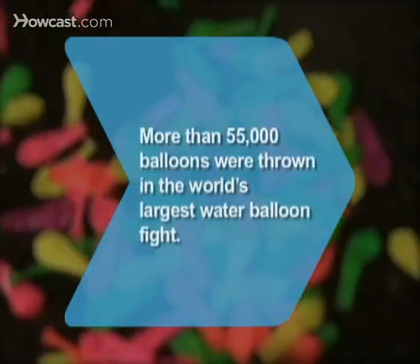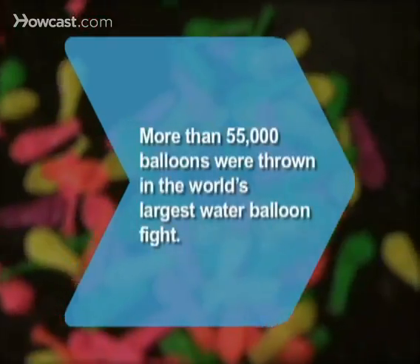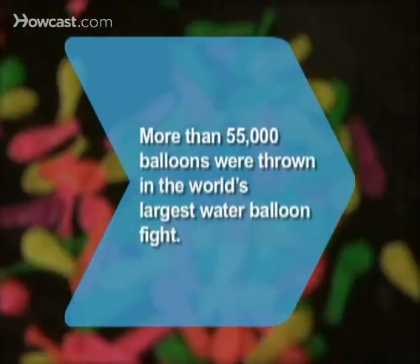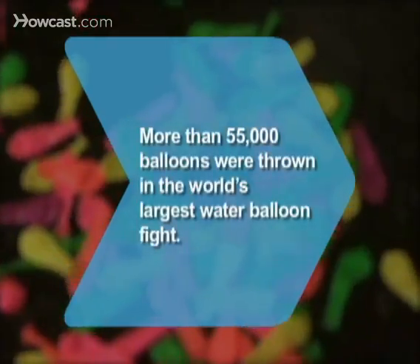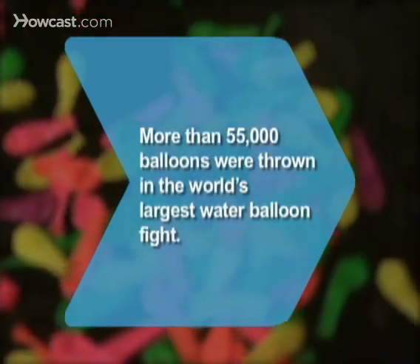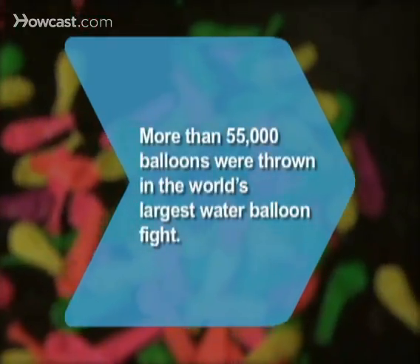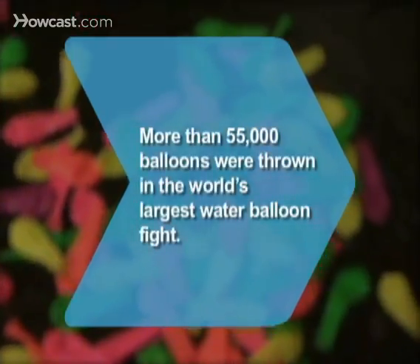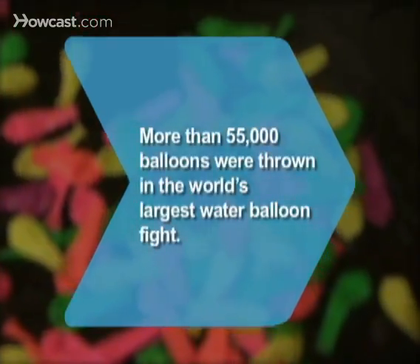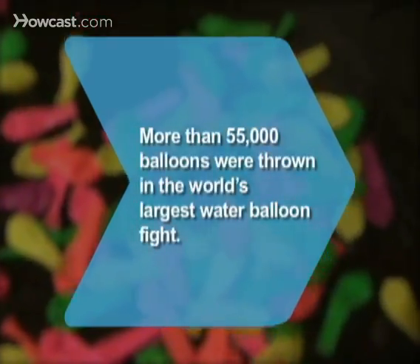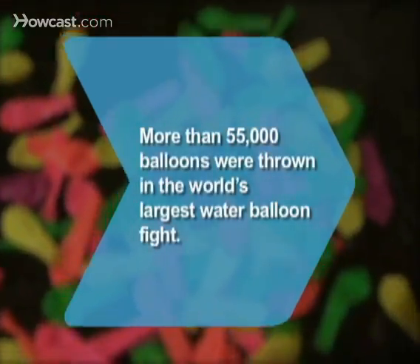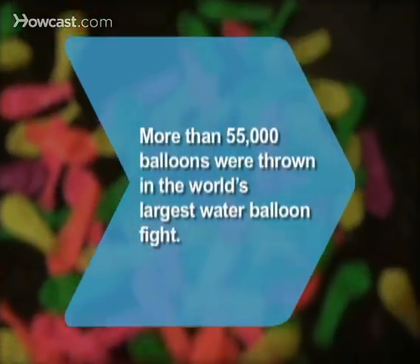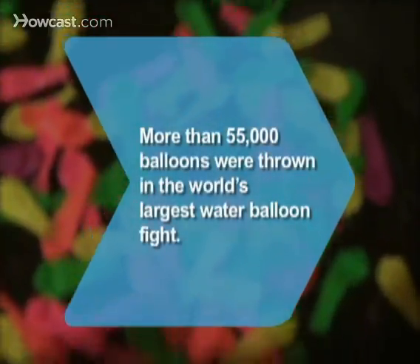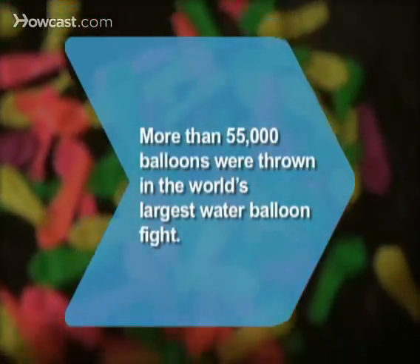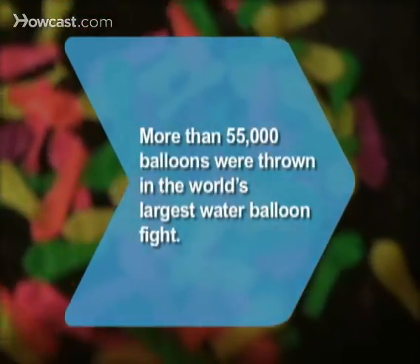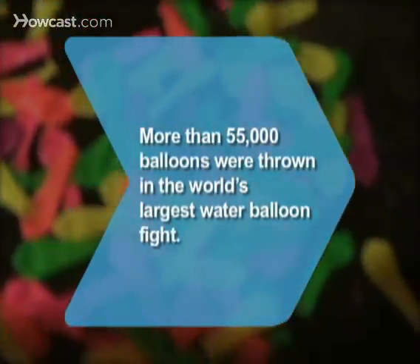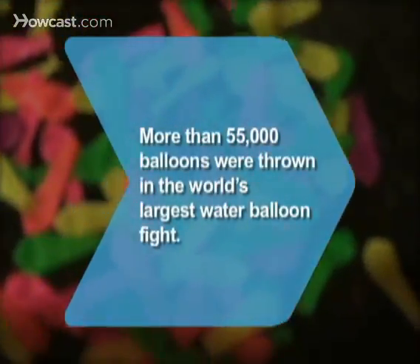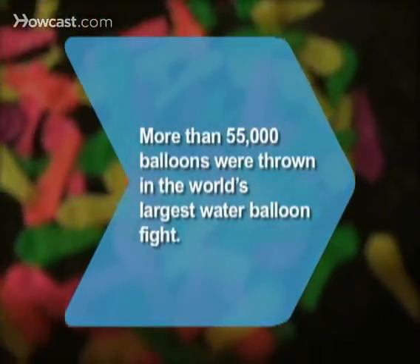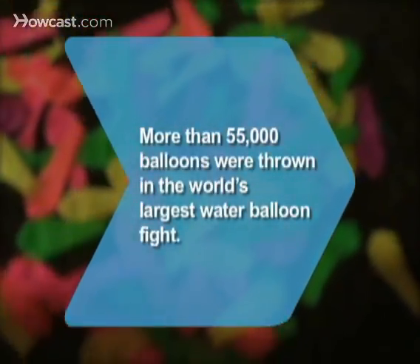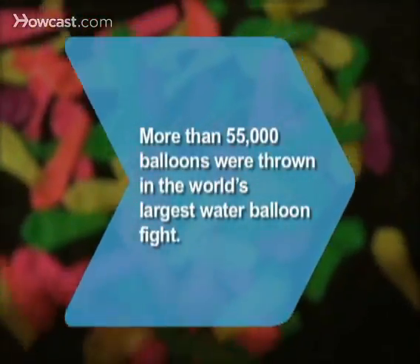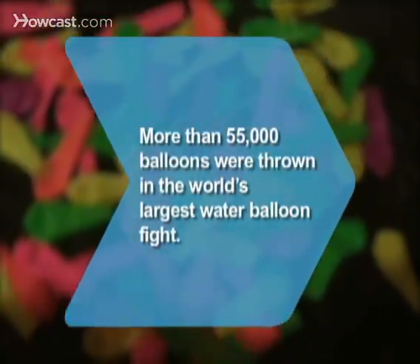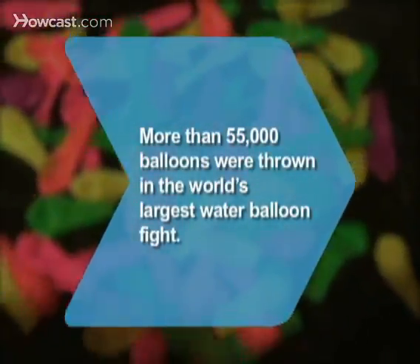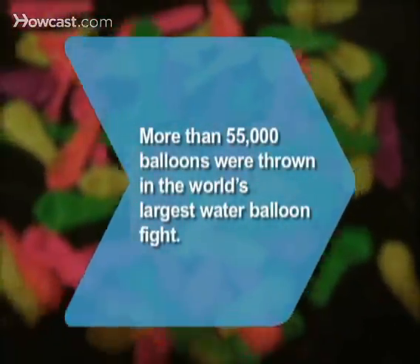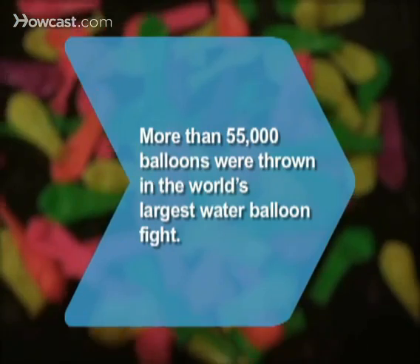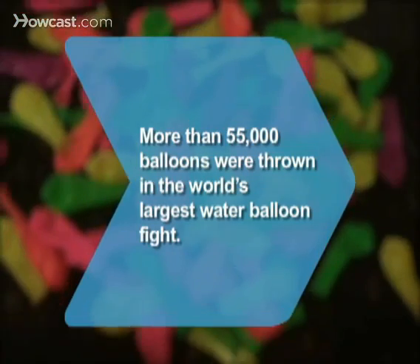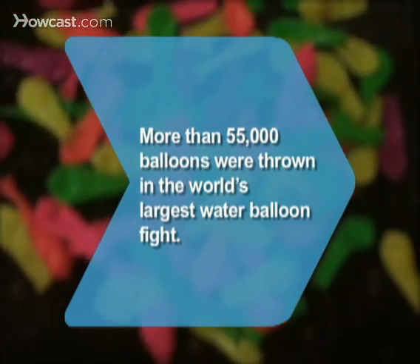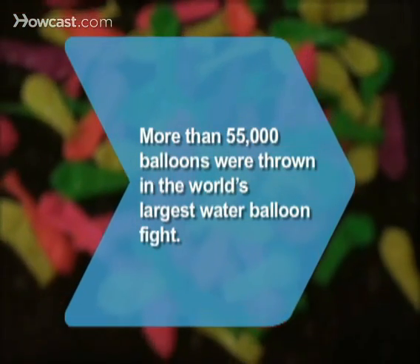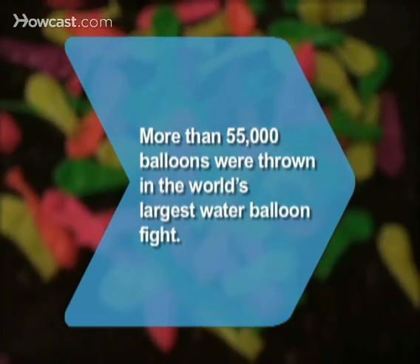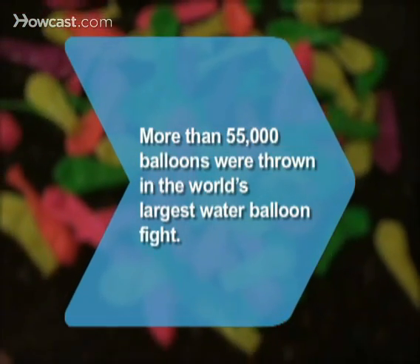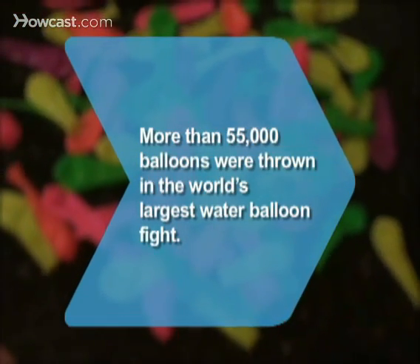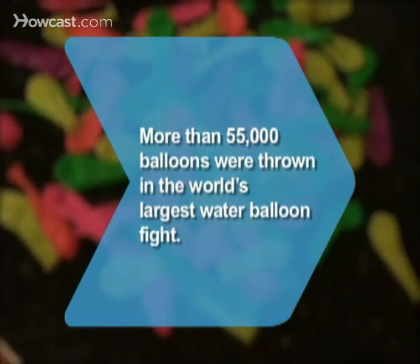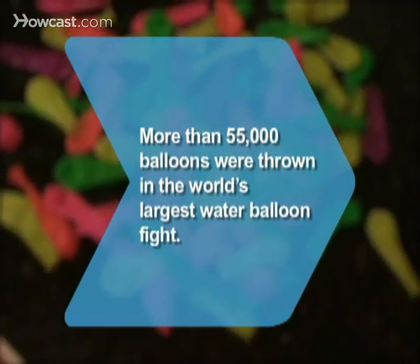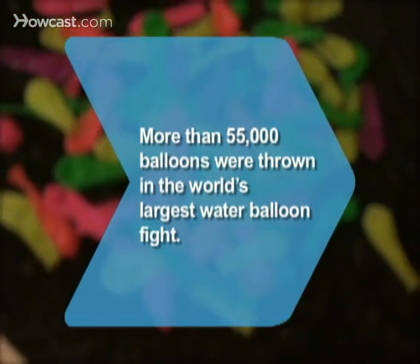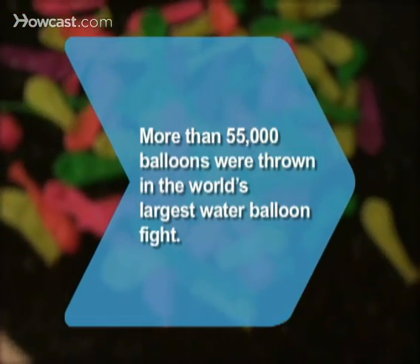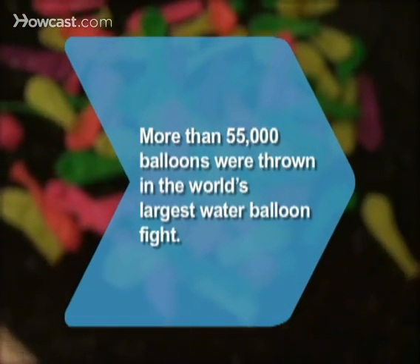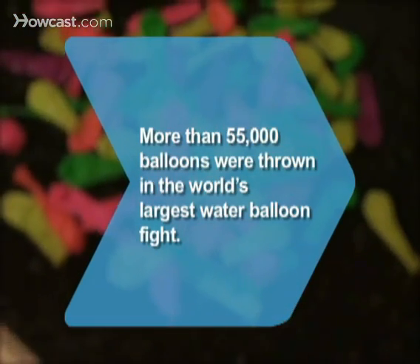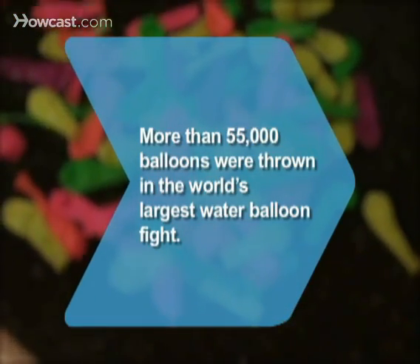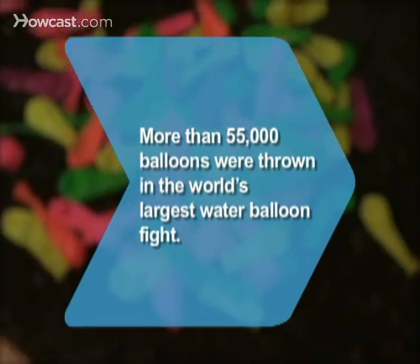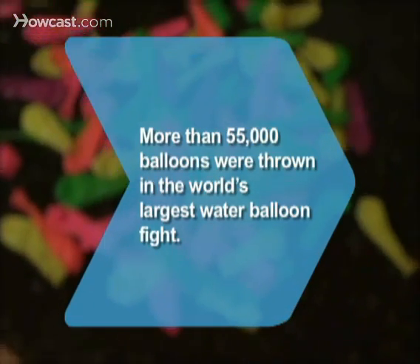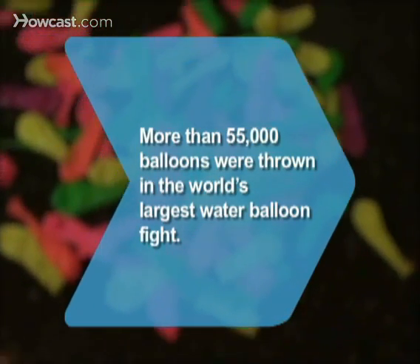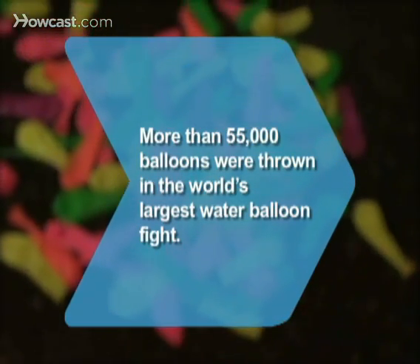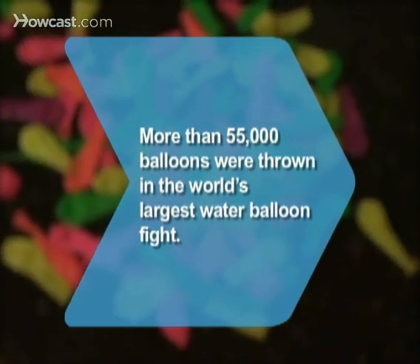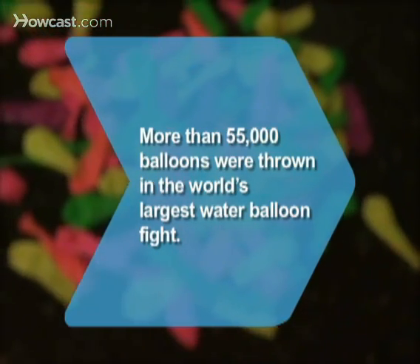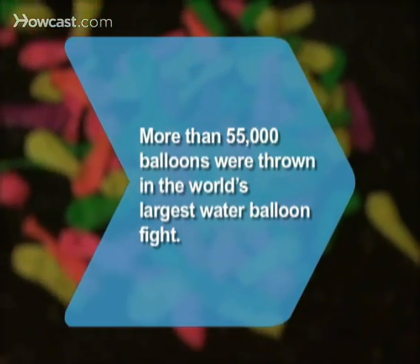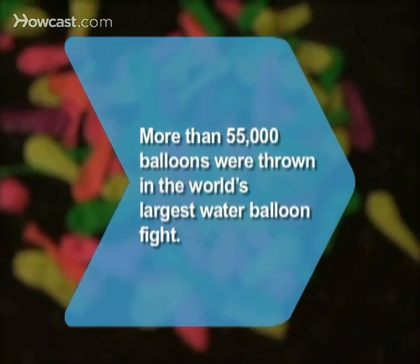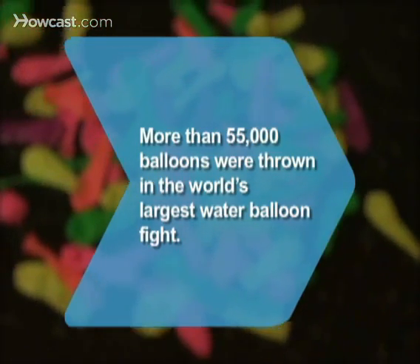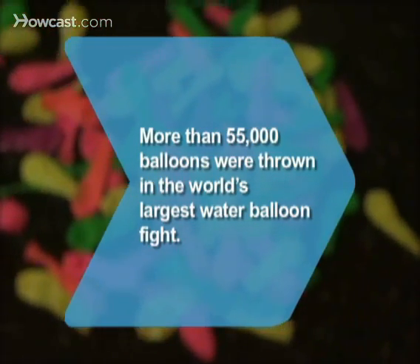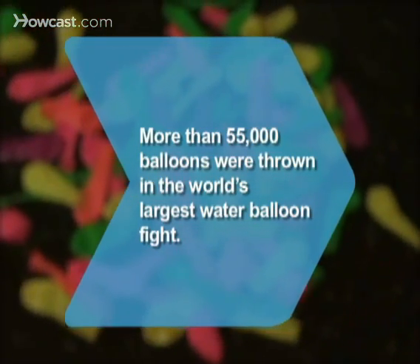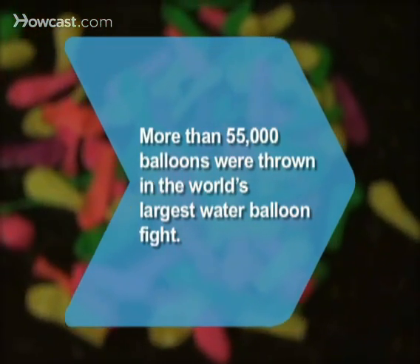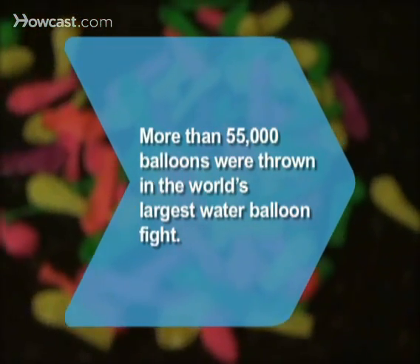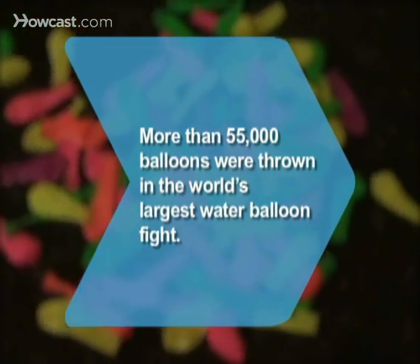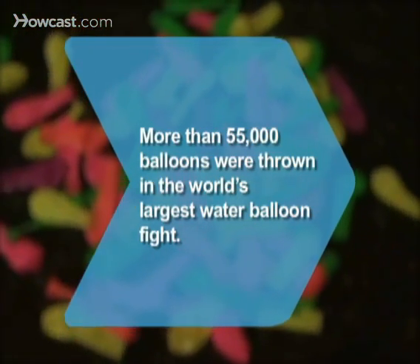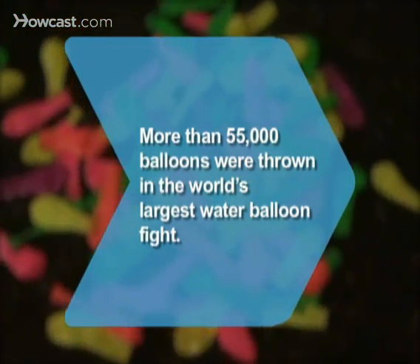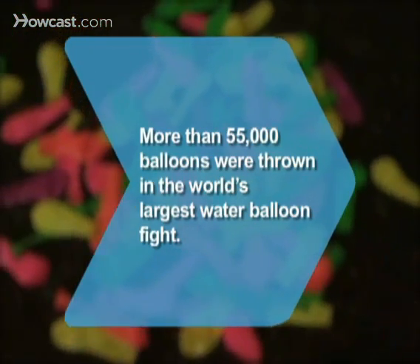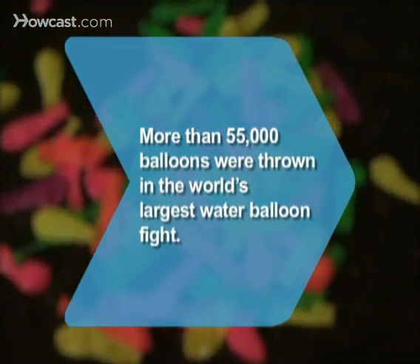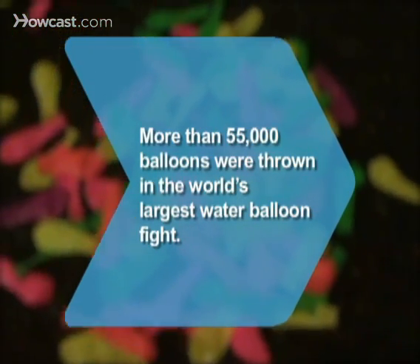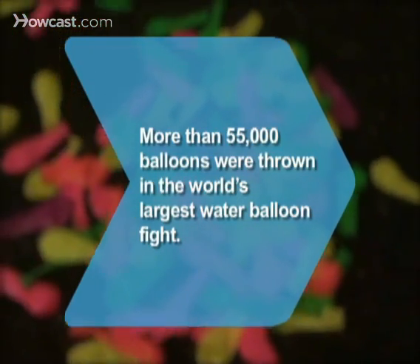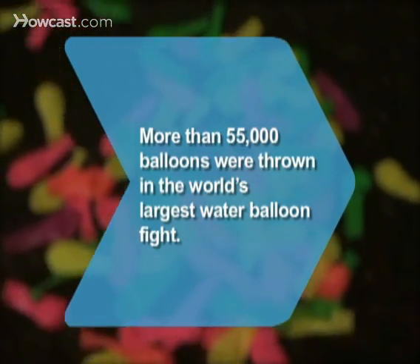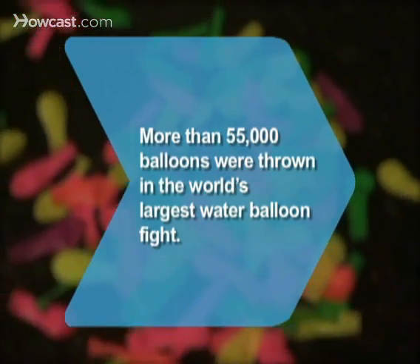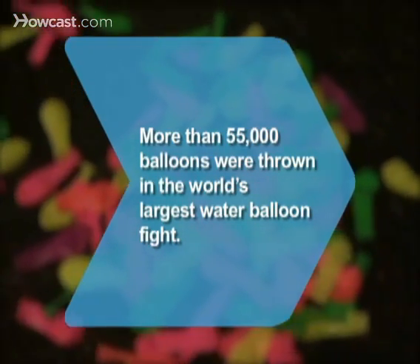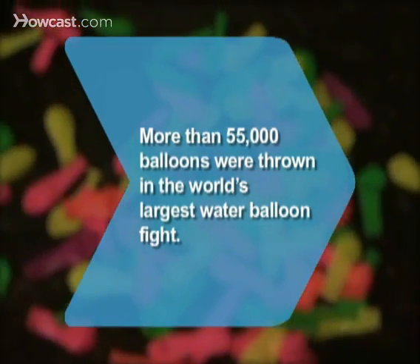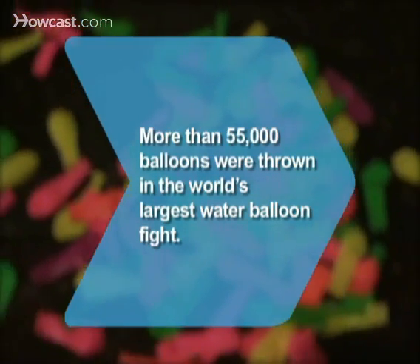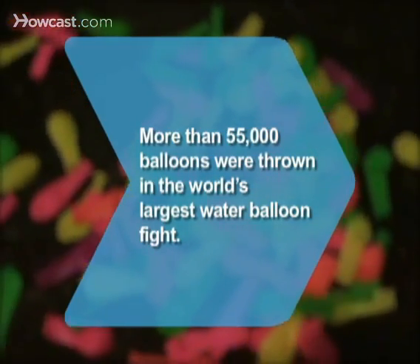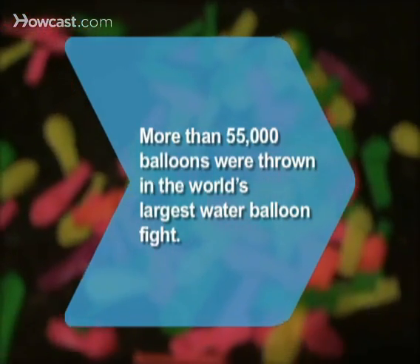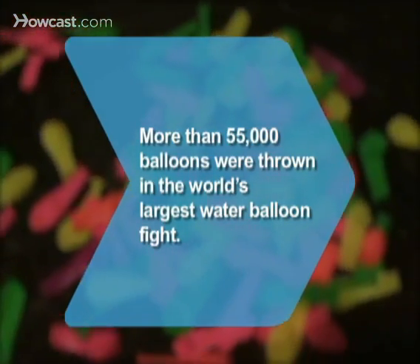Did you know? Nearly 3,000 people threw more than 55,000 balloons during the world's largest water balloon fight, staged in Australia.